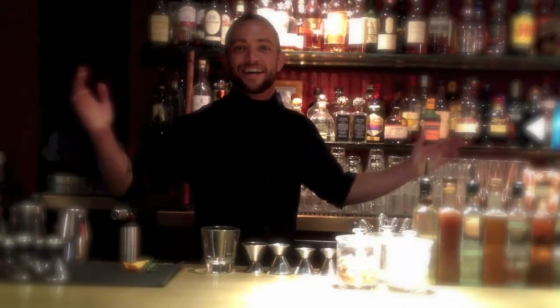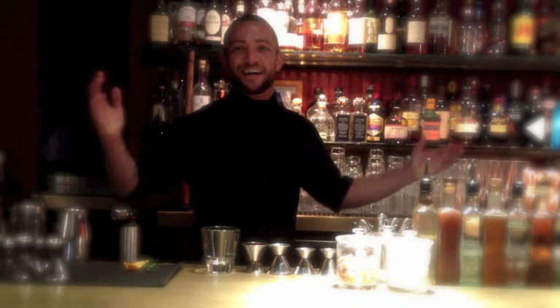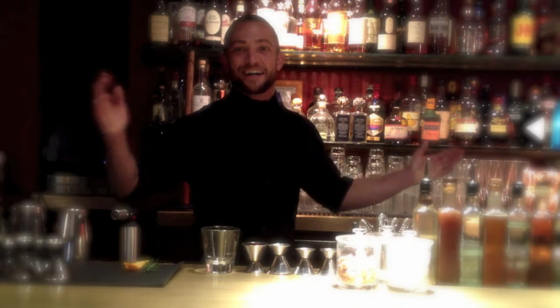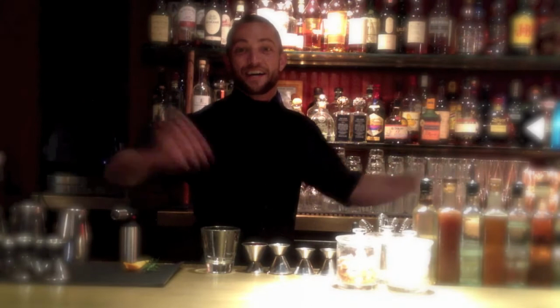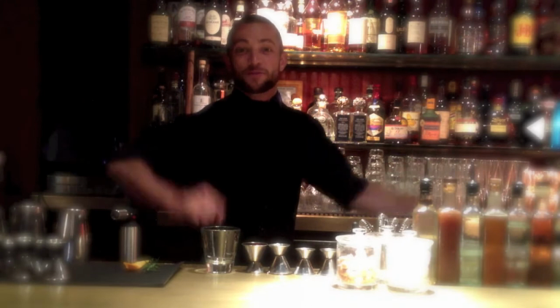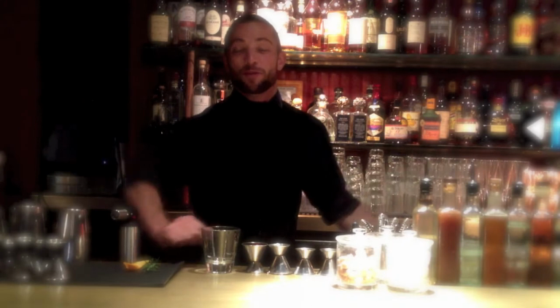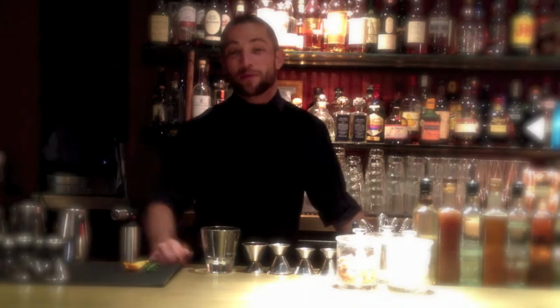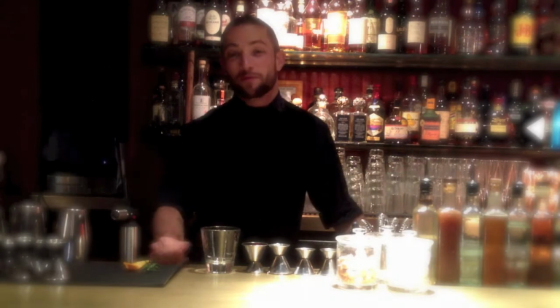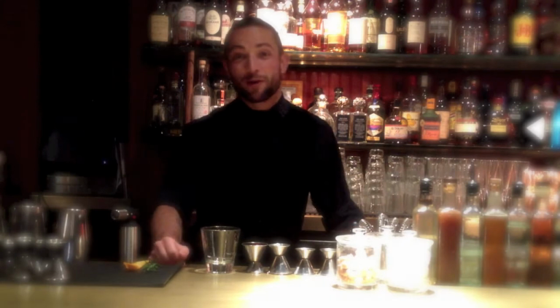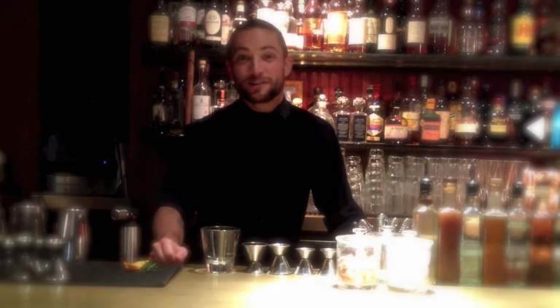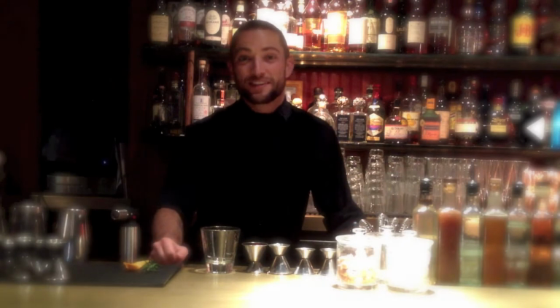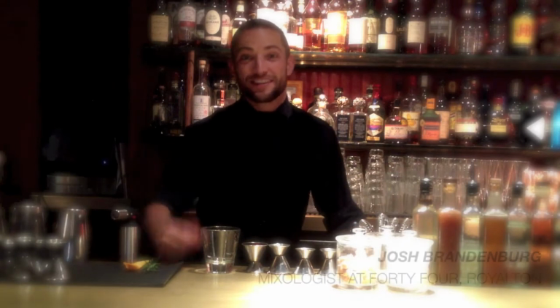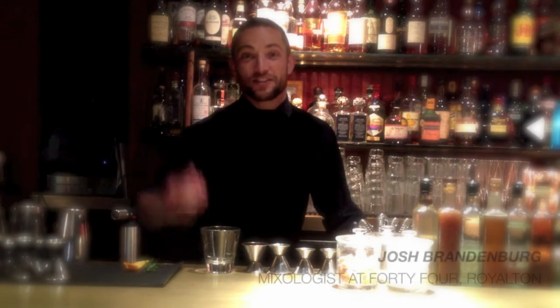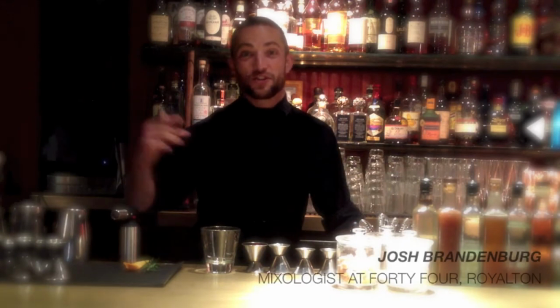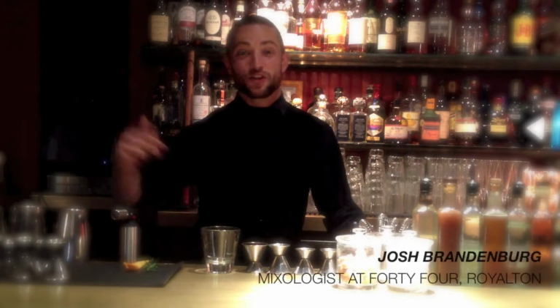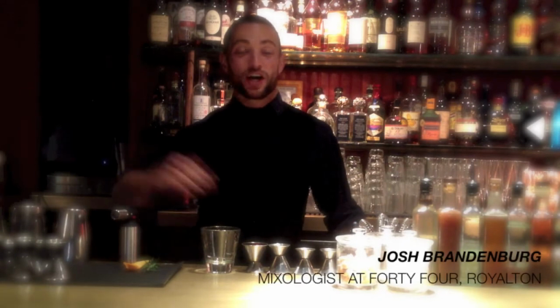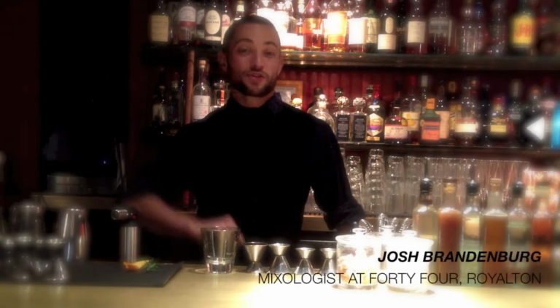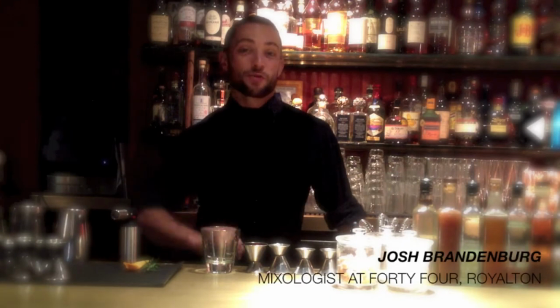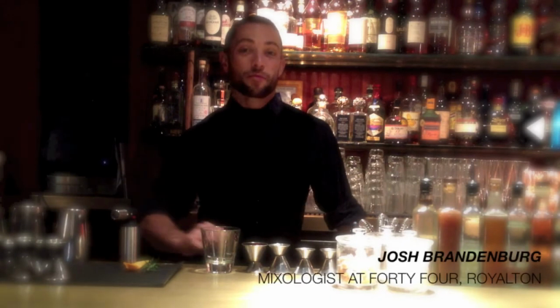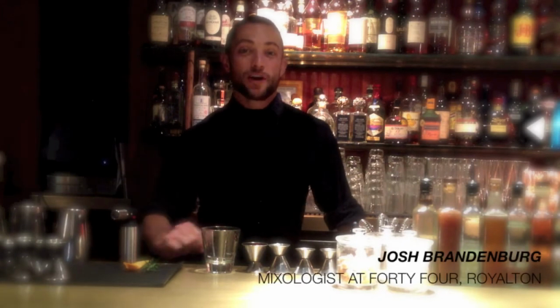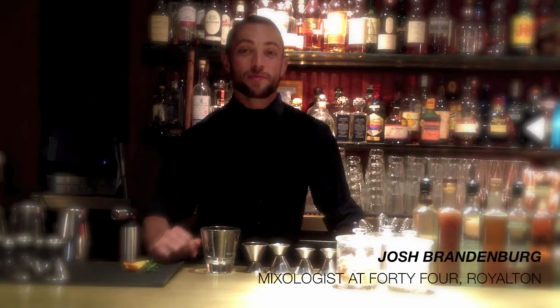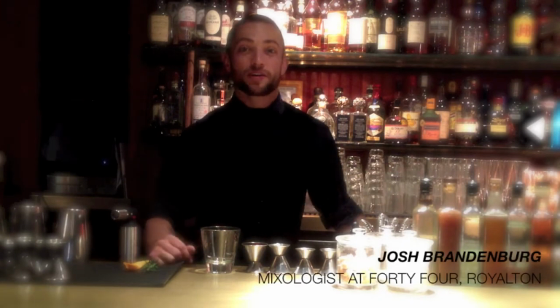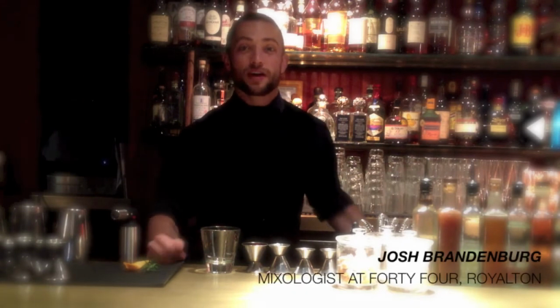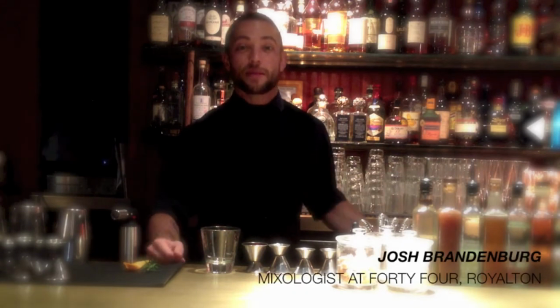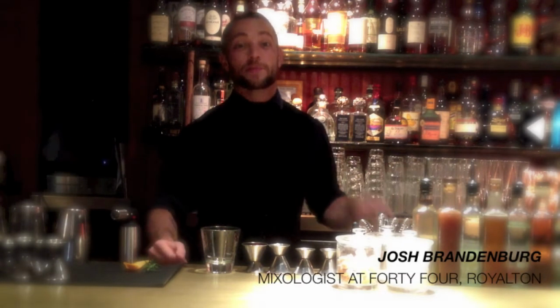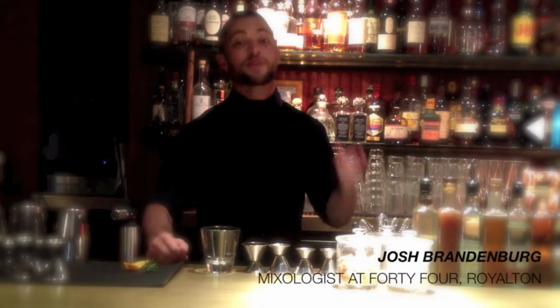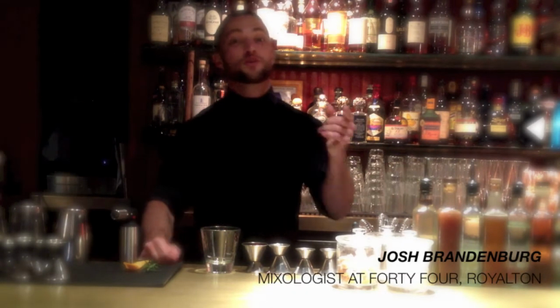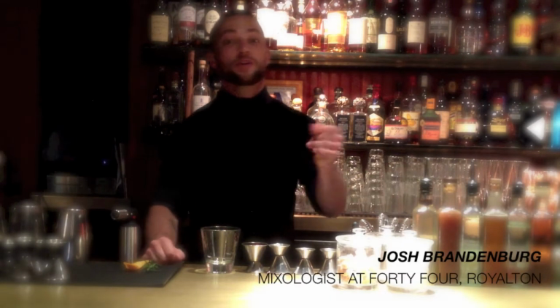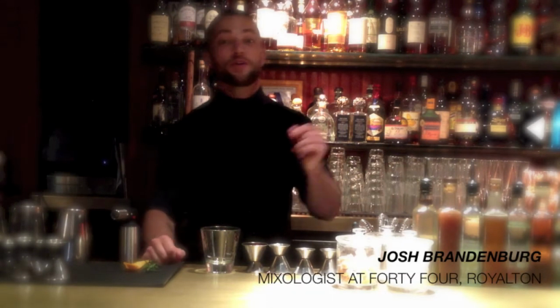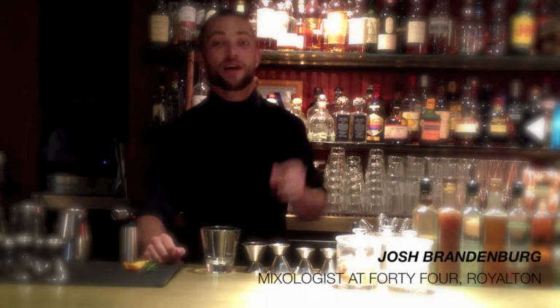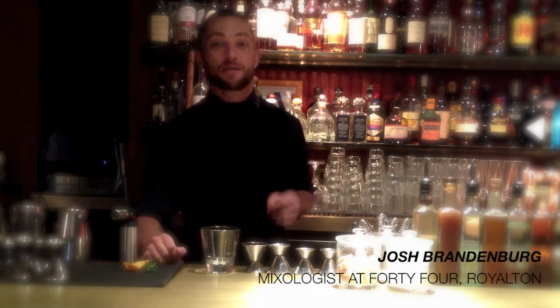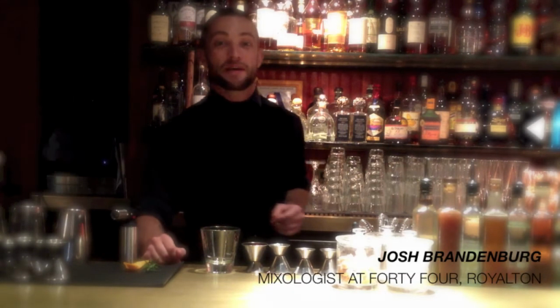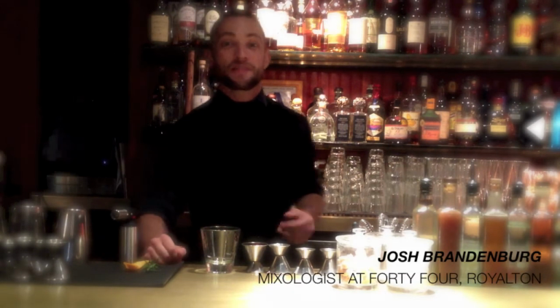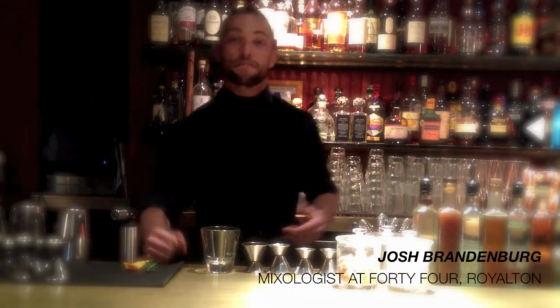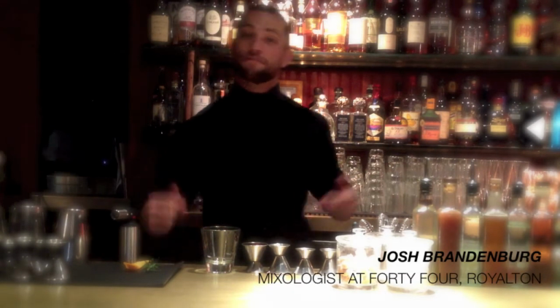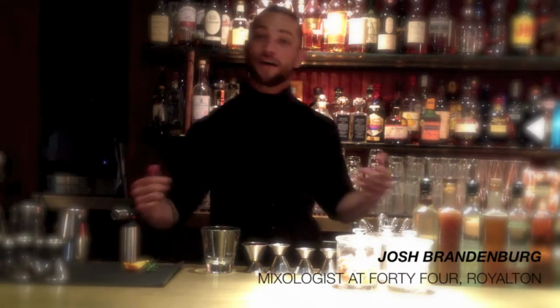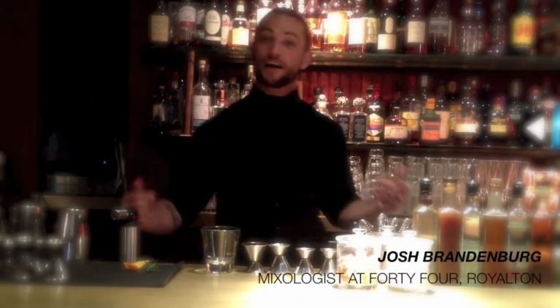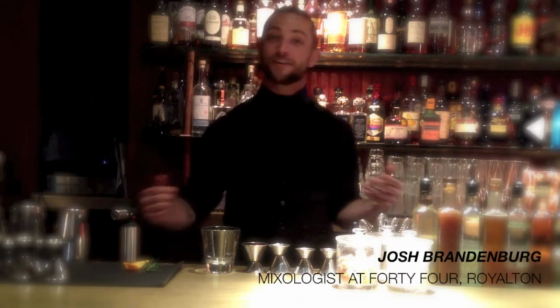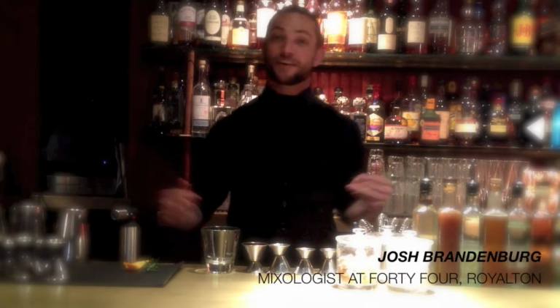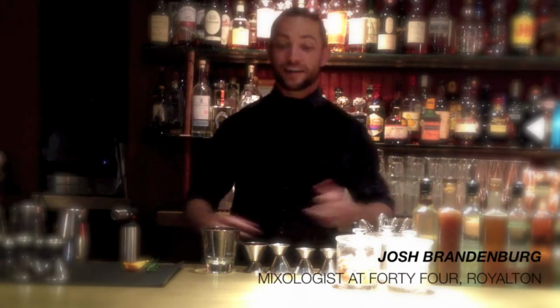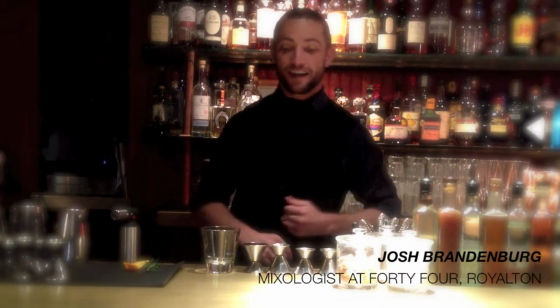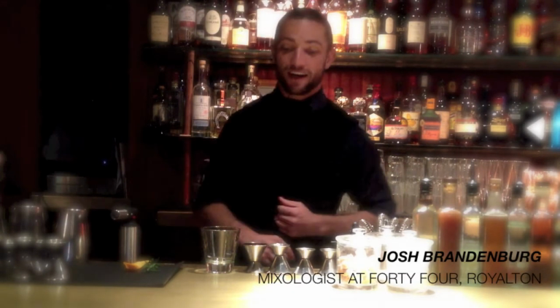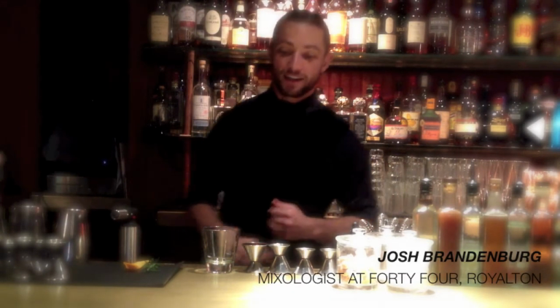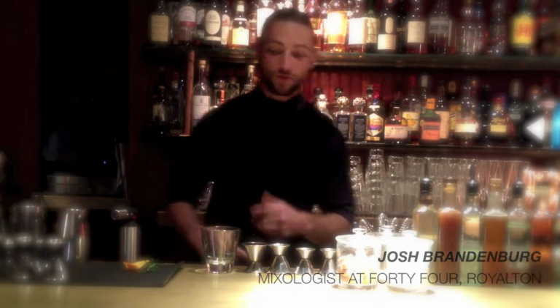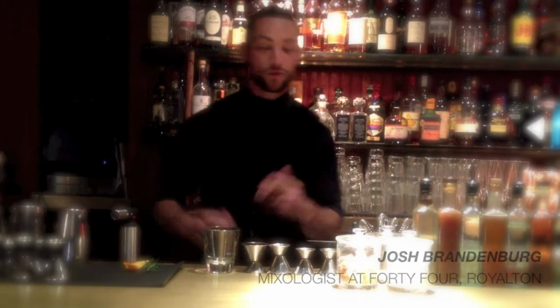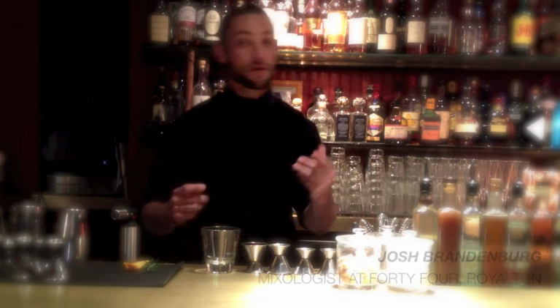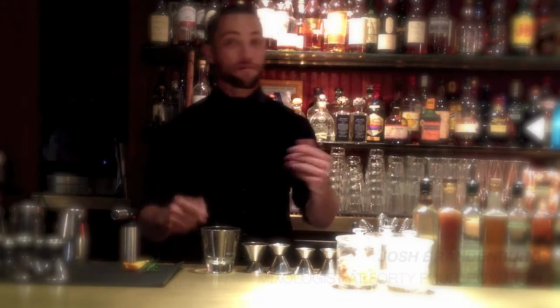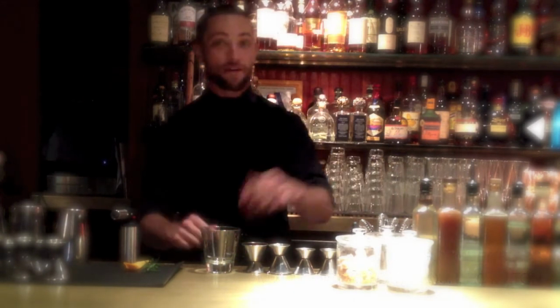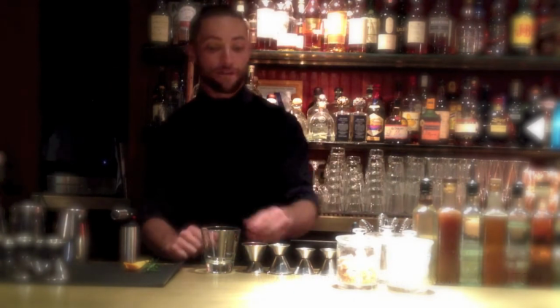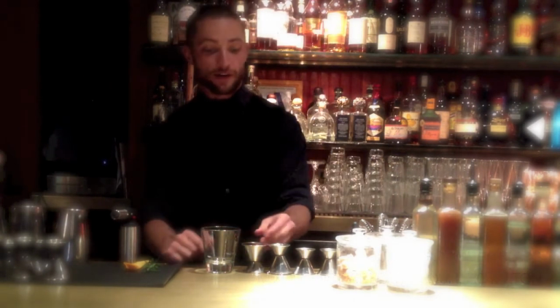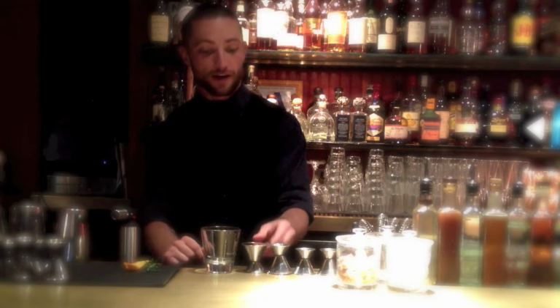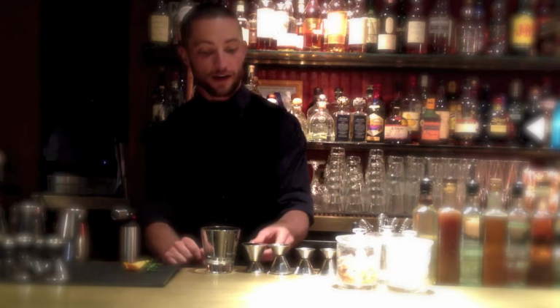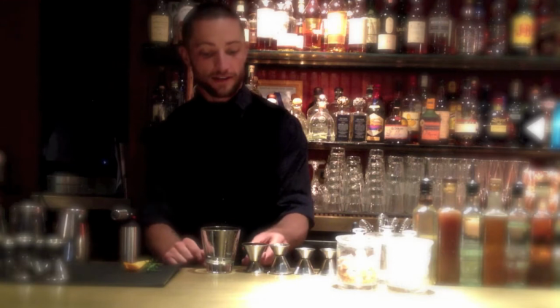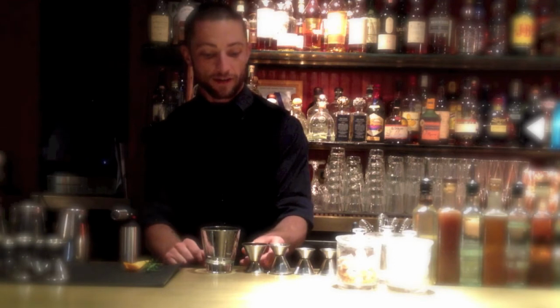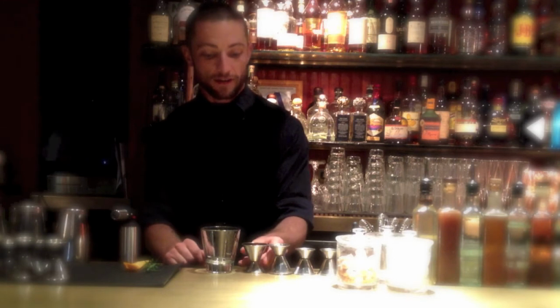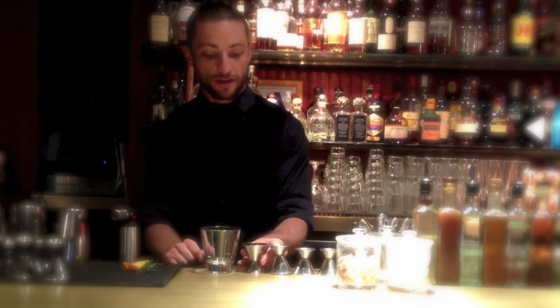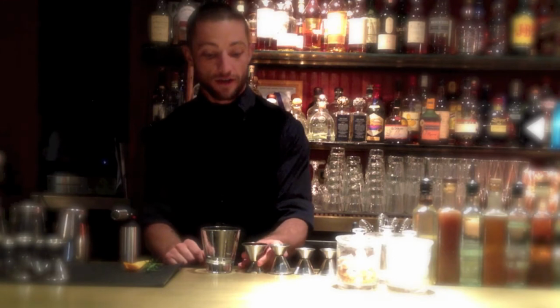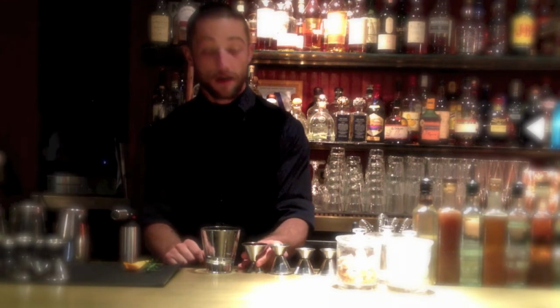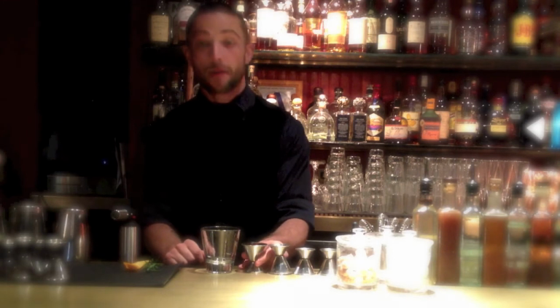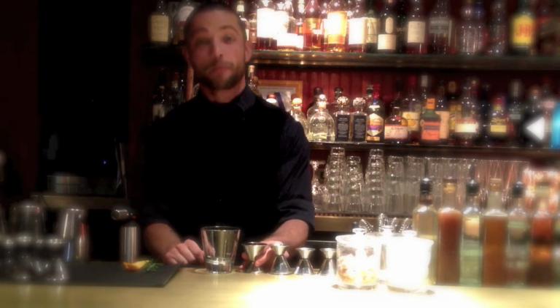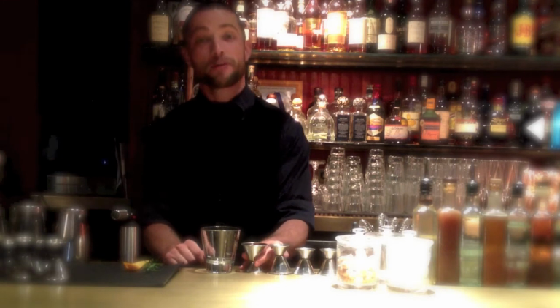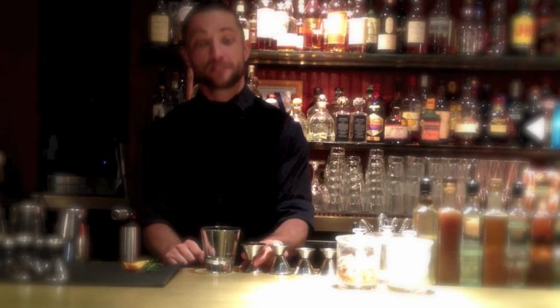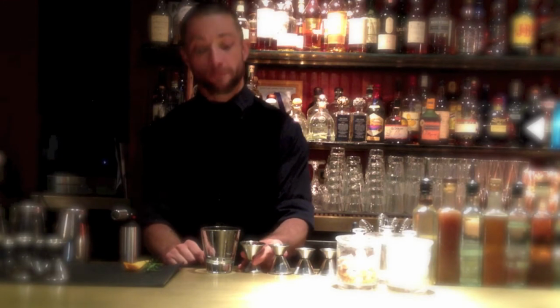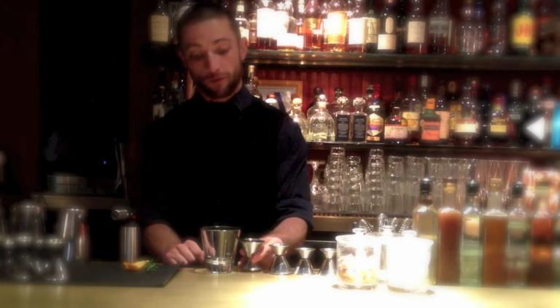Hey guys, welcome to Royalton. This is Joshua Brandenburg. I'm going to be showing you how to make the Fire and Ice, one of my favorite cocktails. Pretty simple.